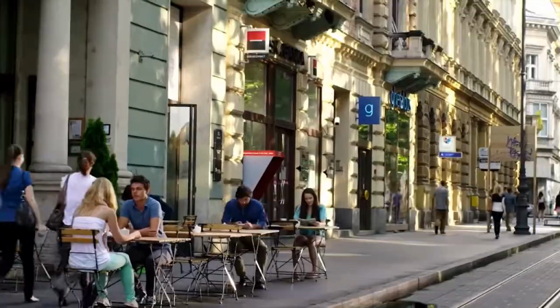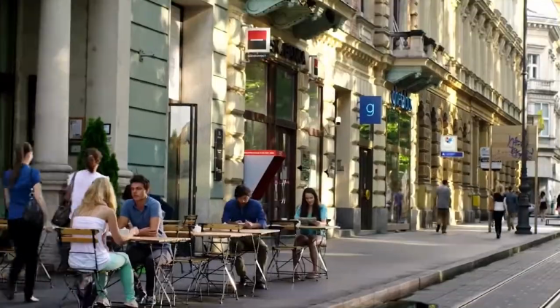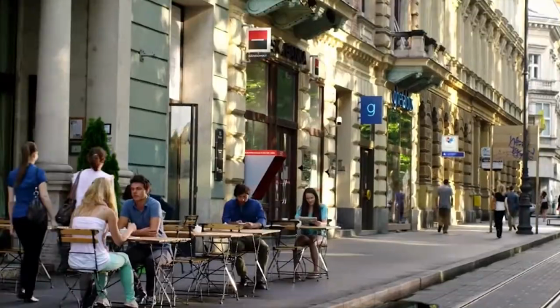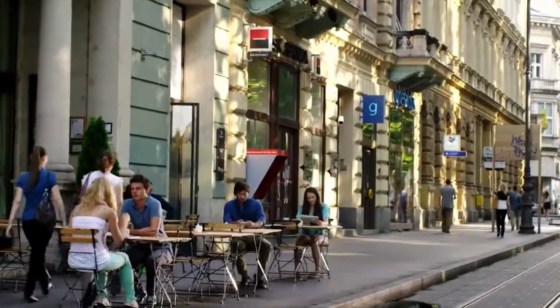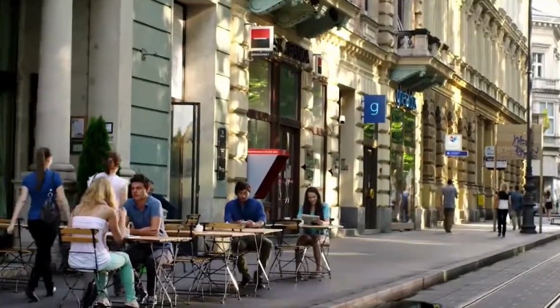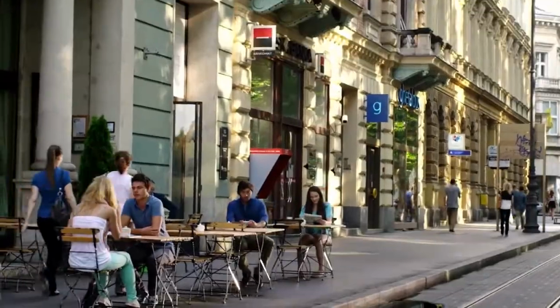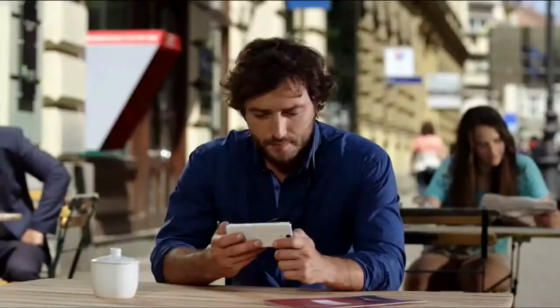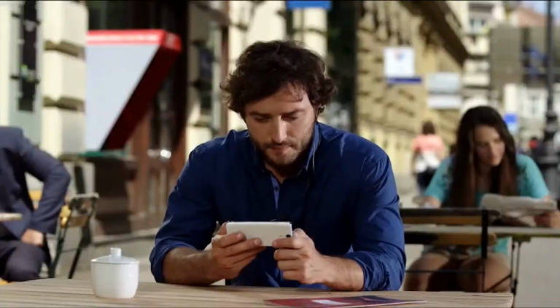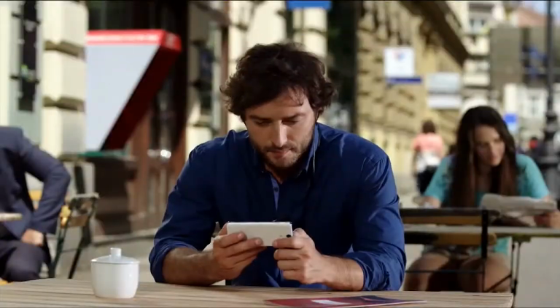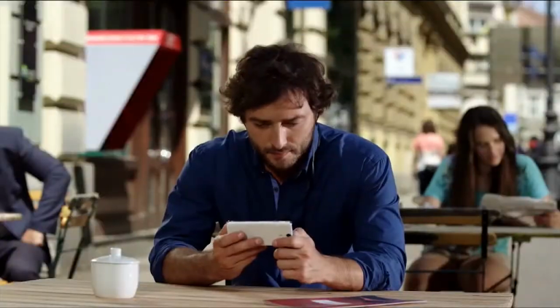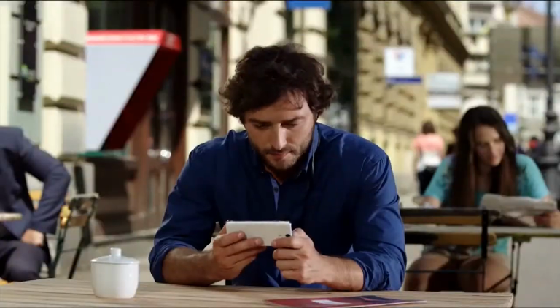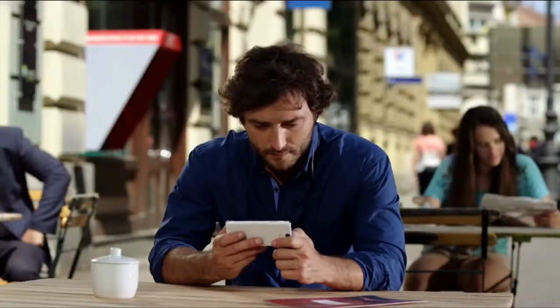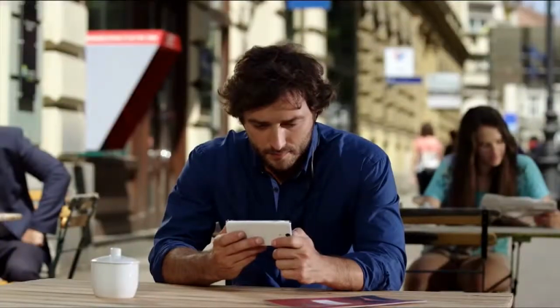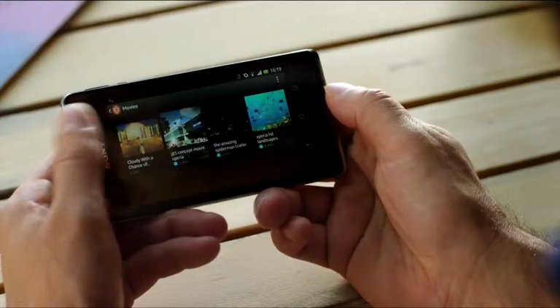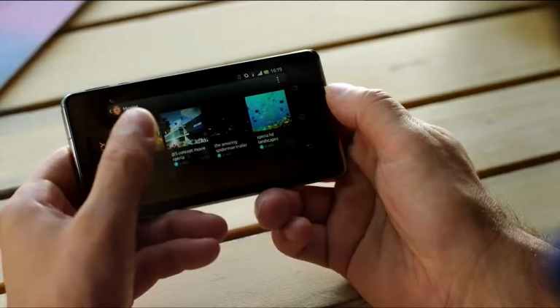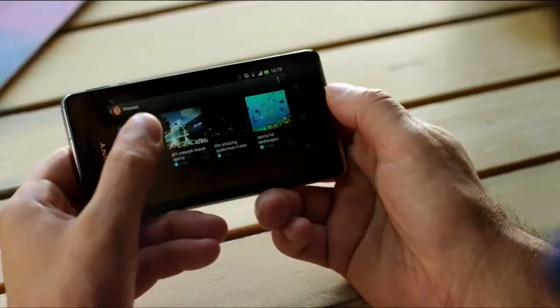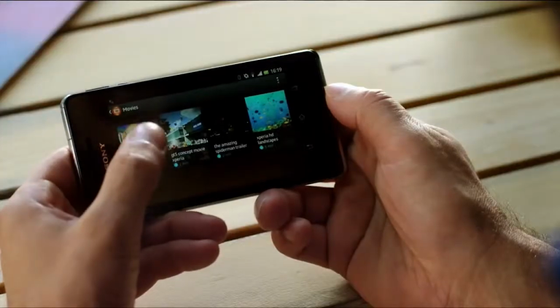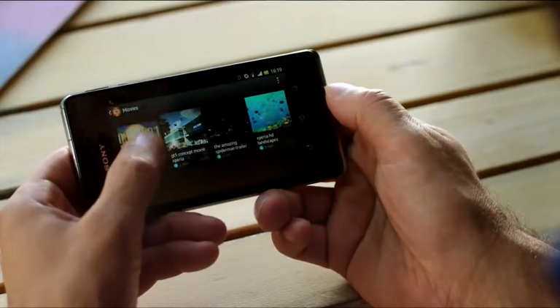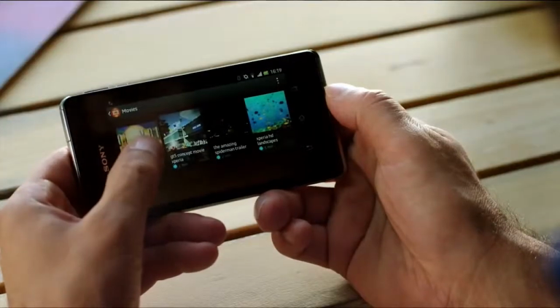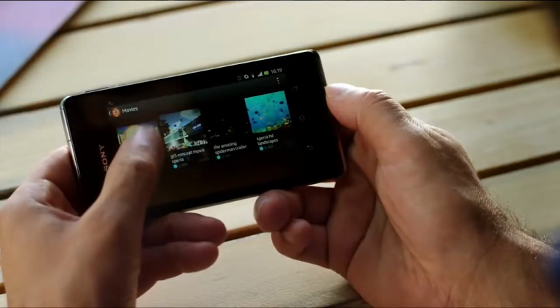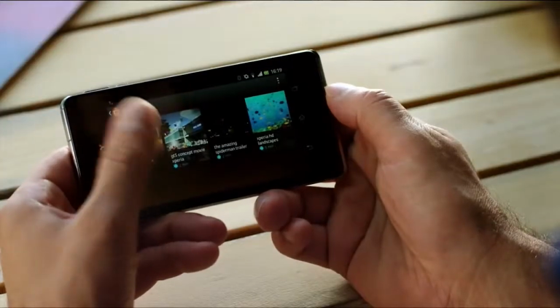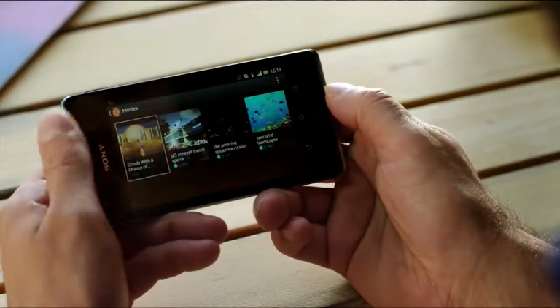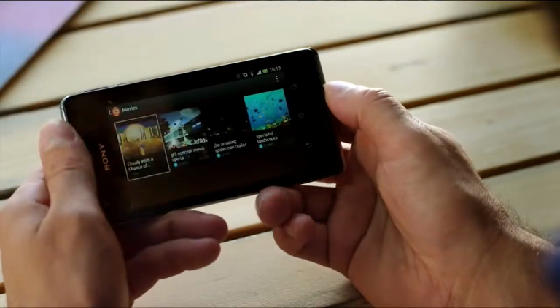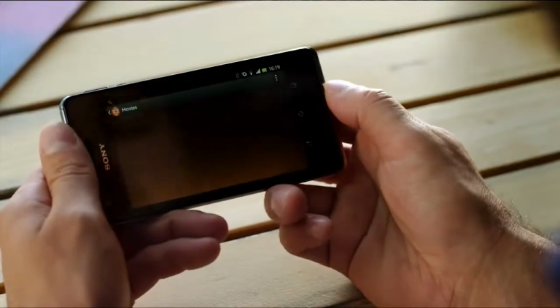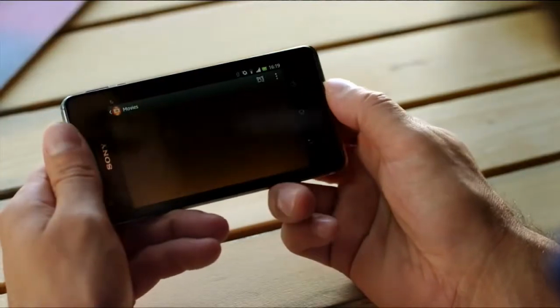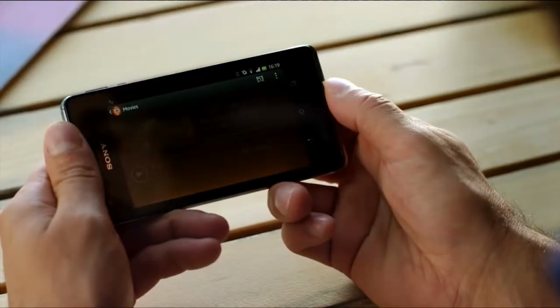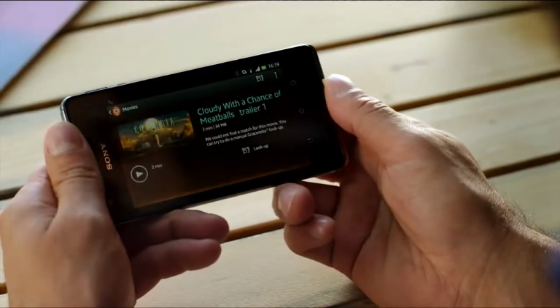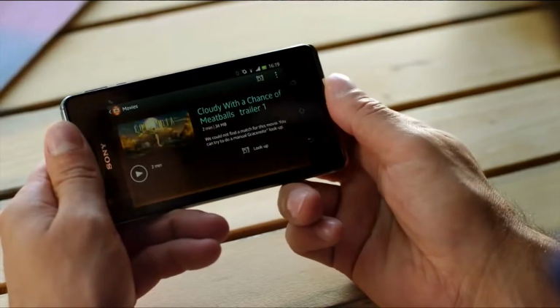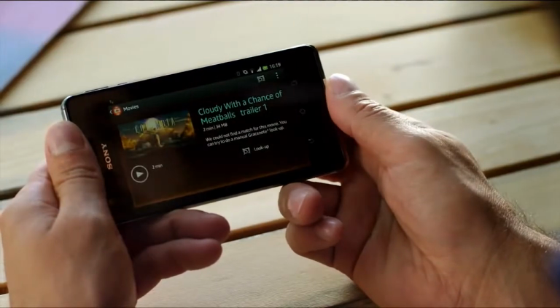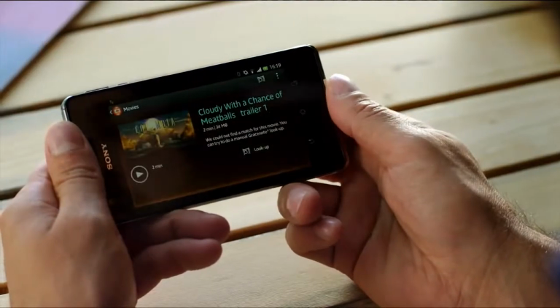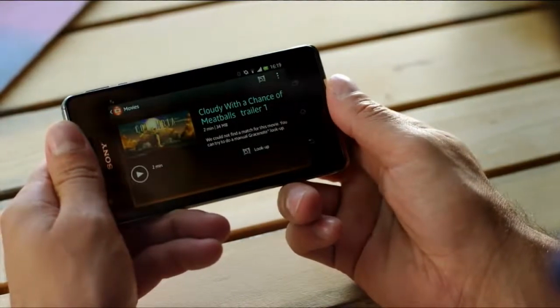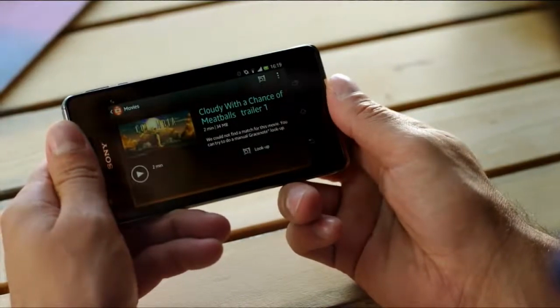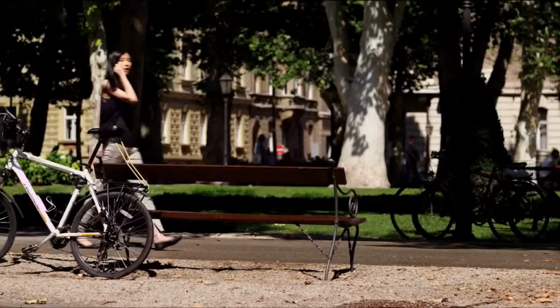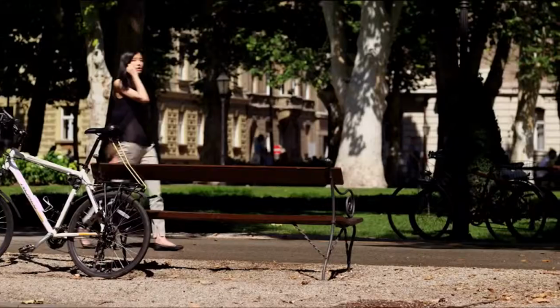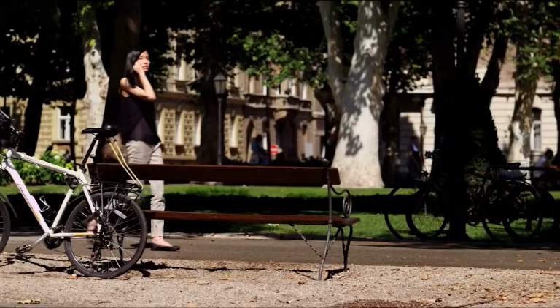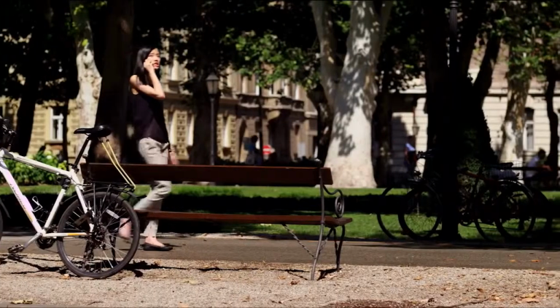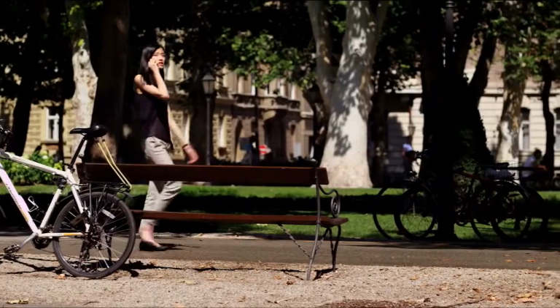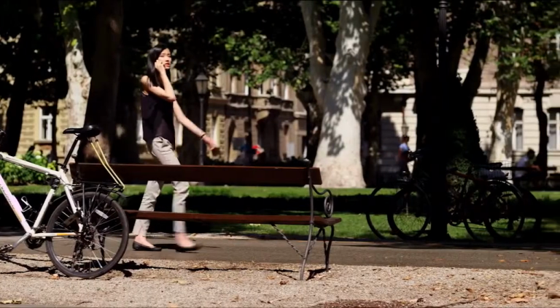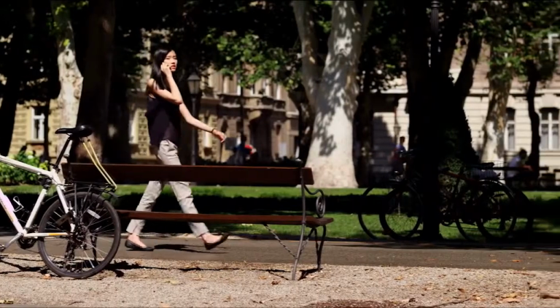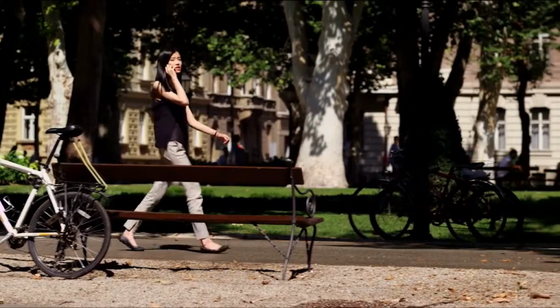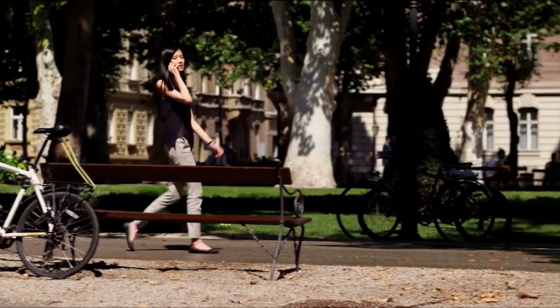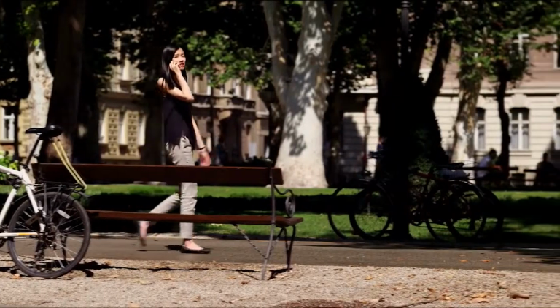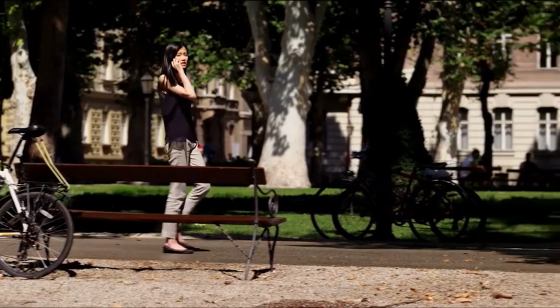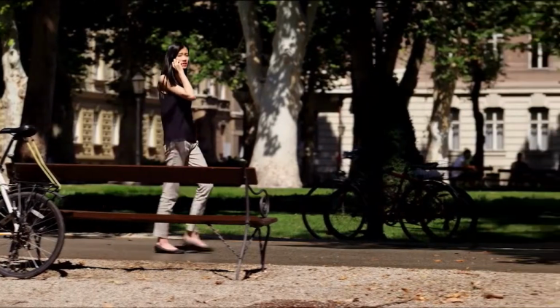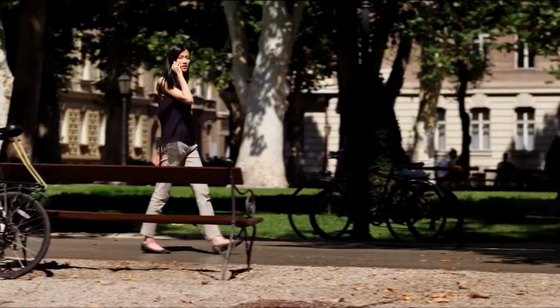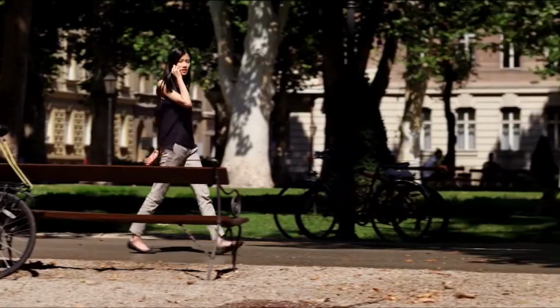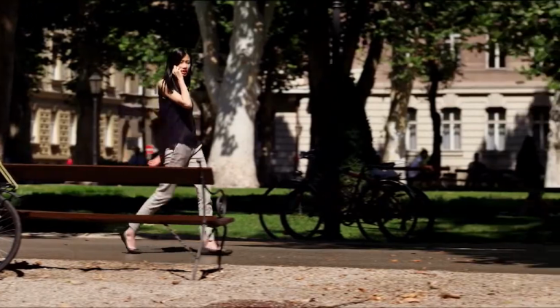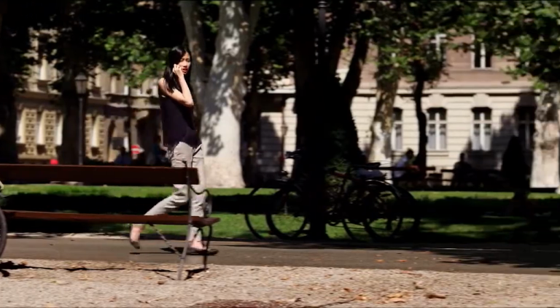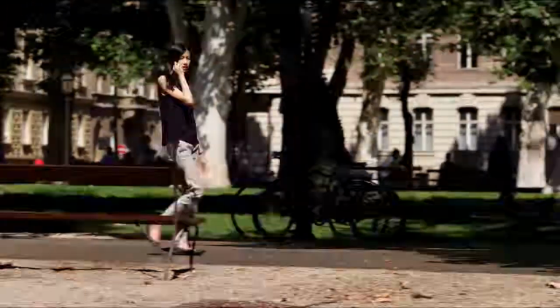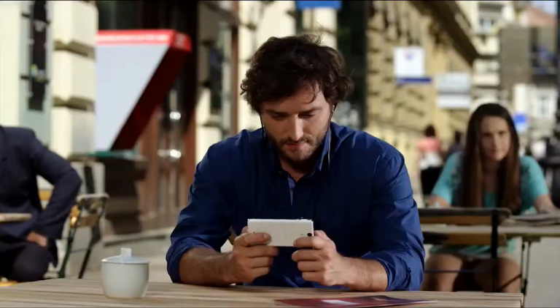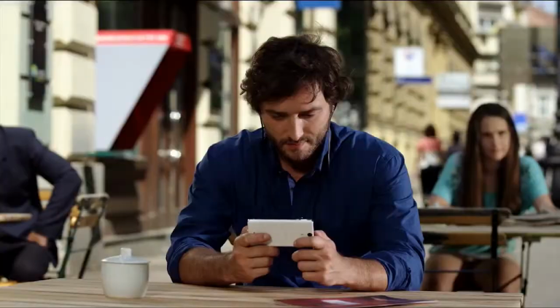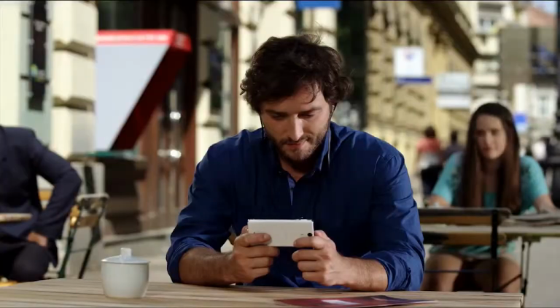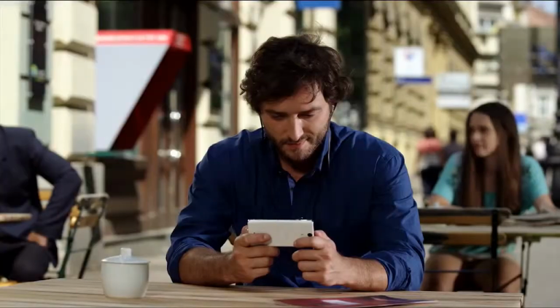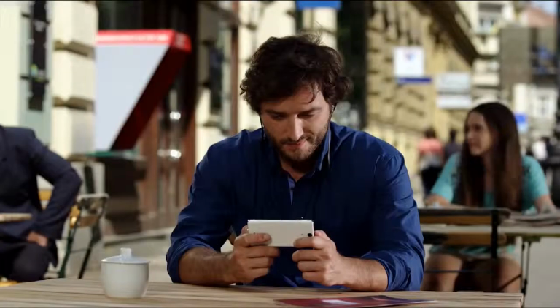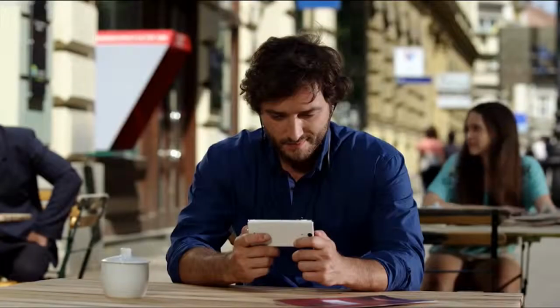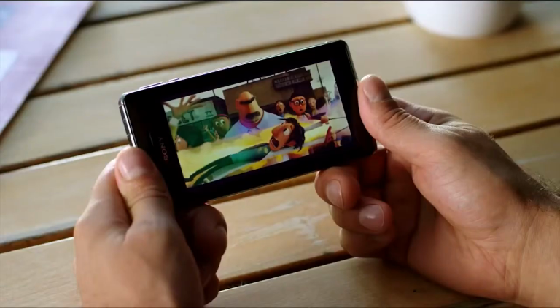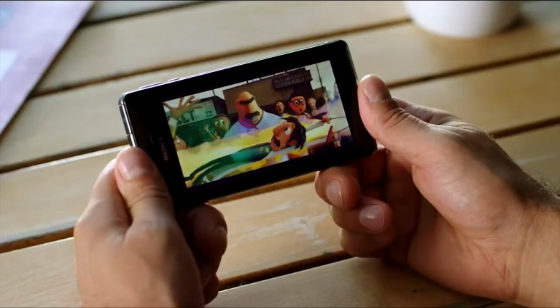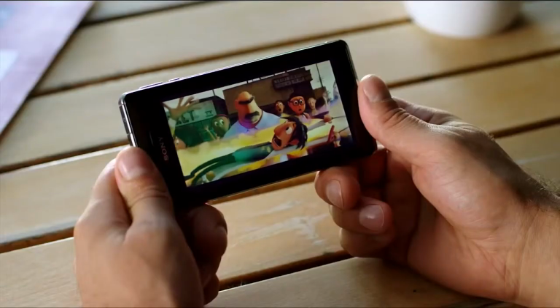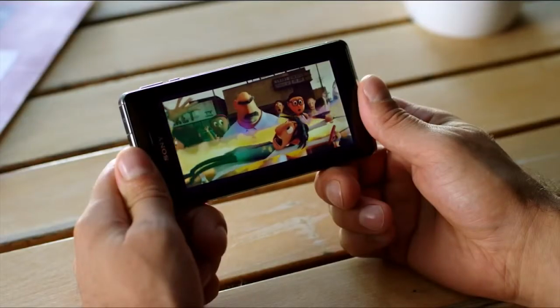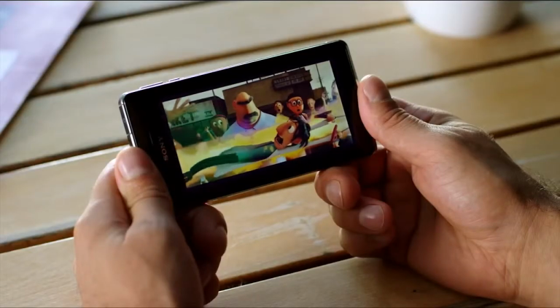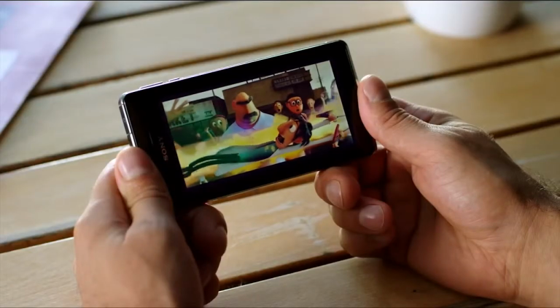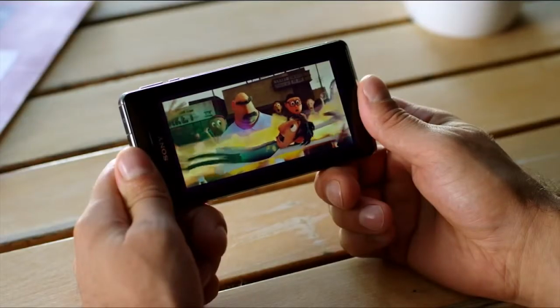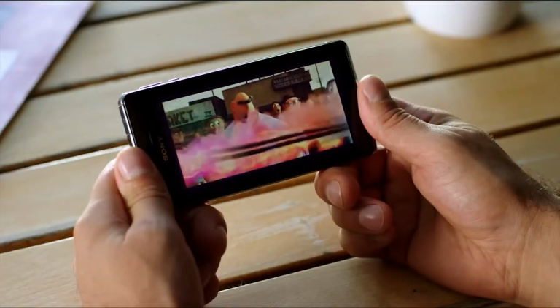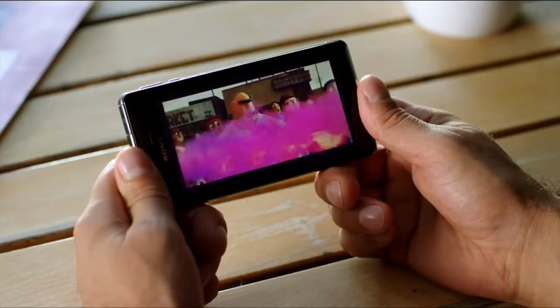Hollywood blockbusters have never looked this good. Razor-sharp and in high definition.